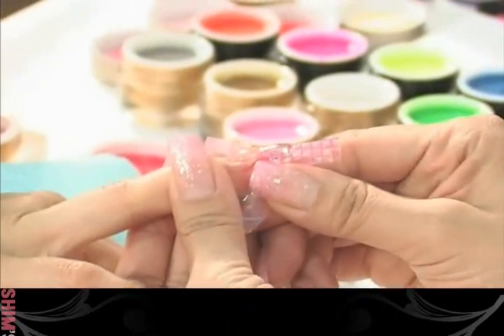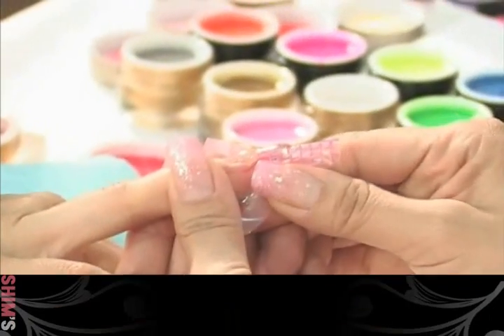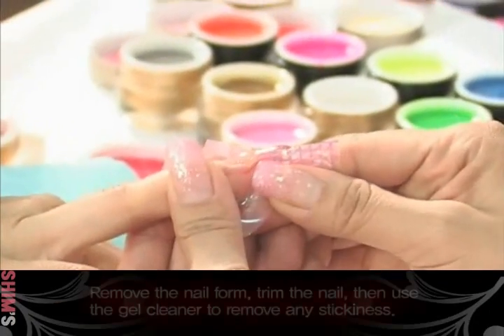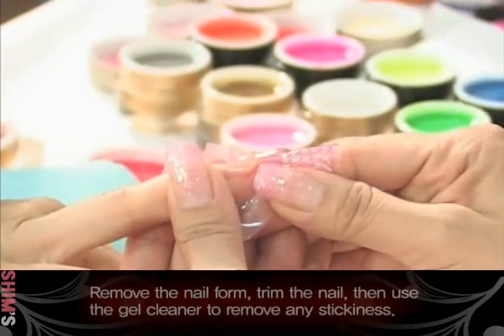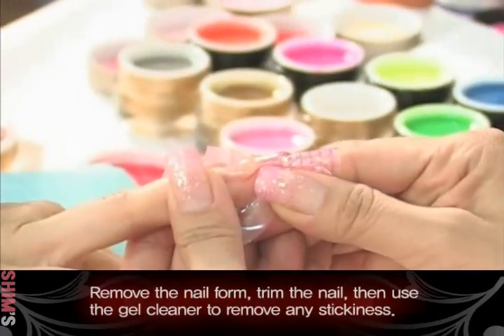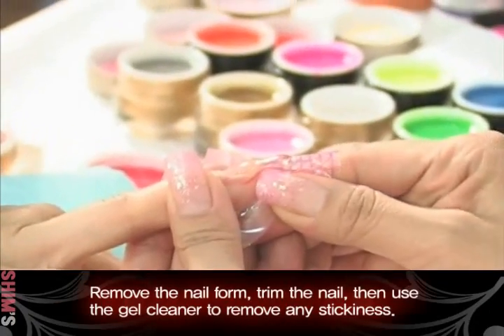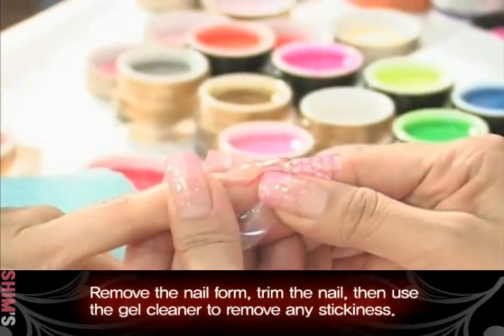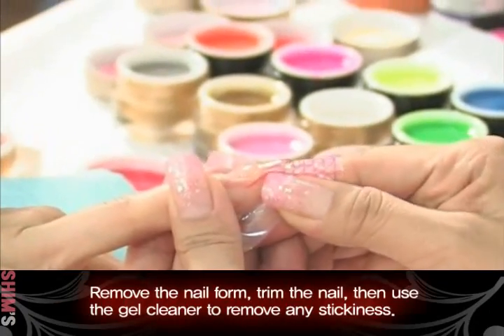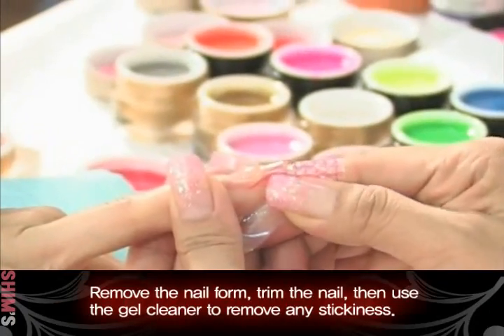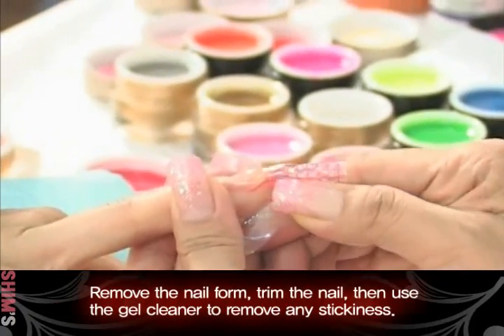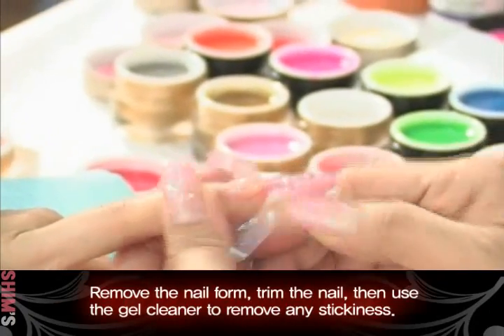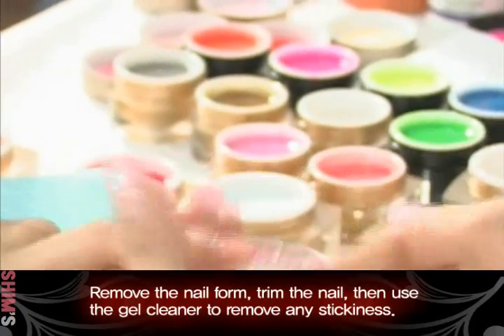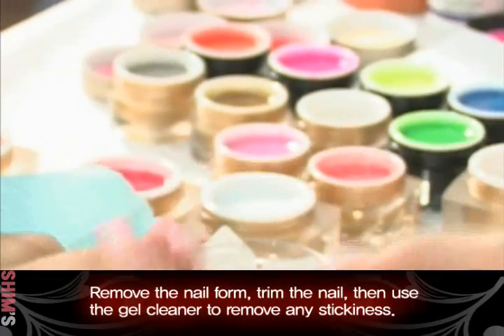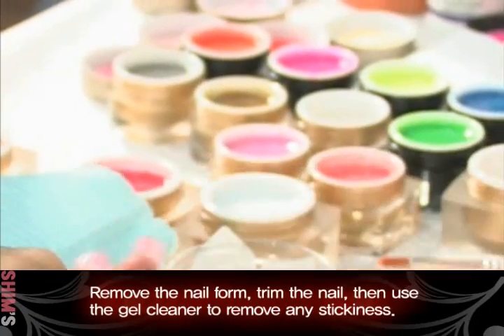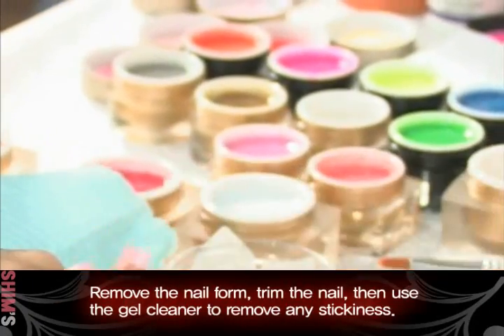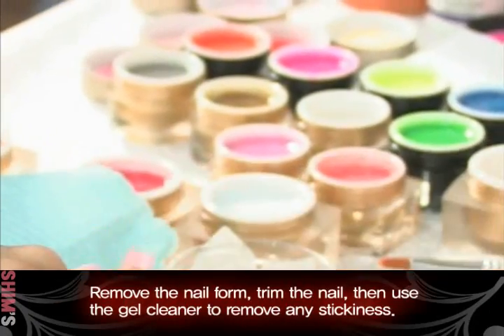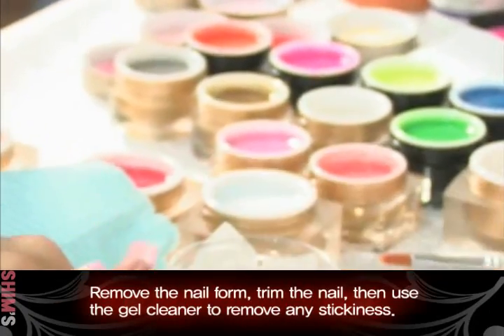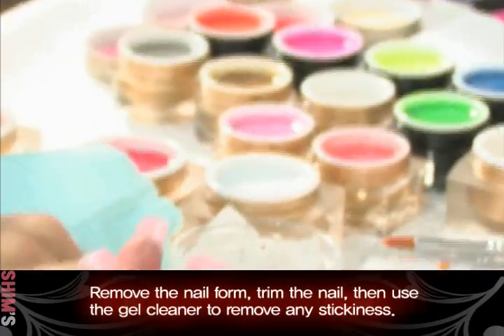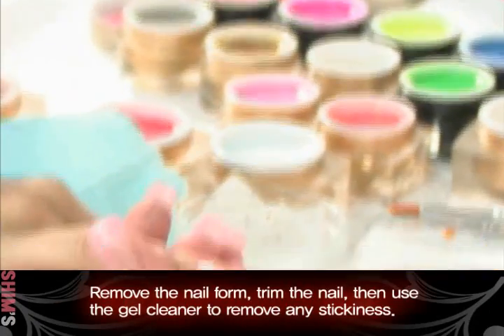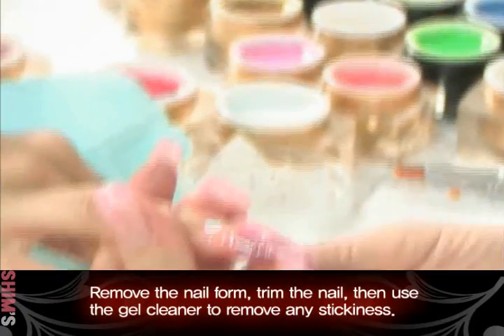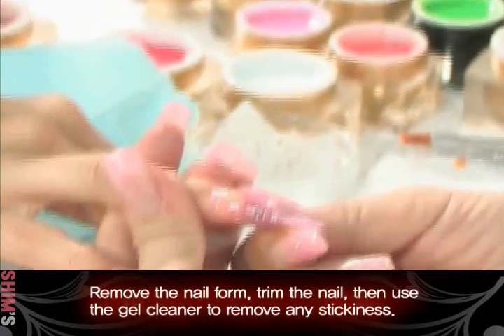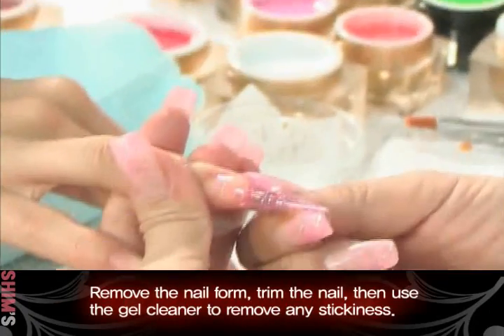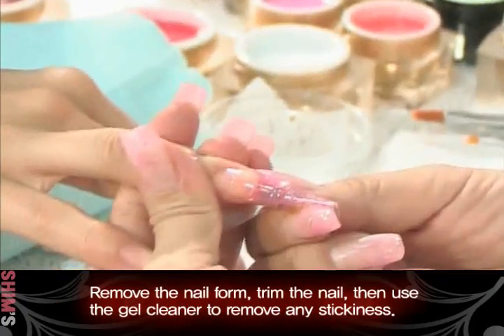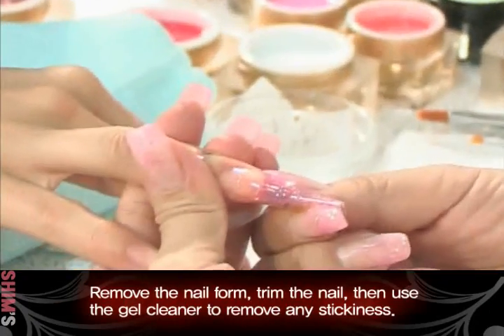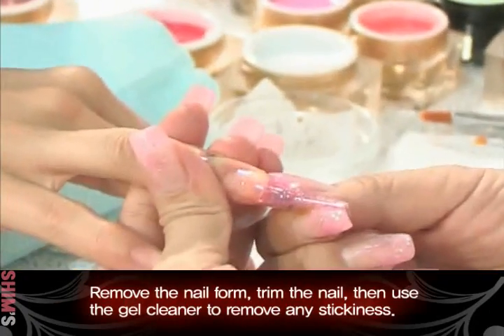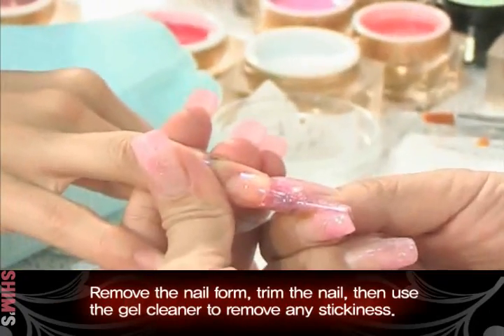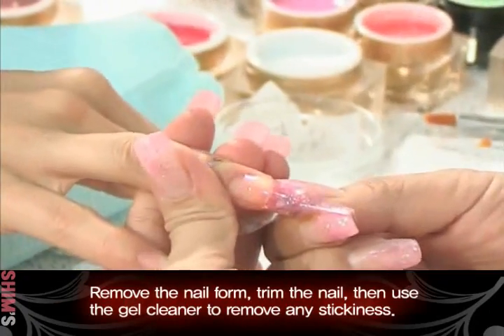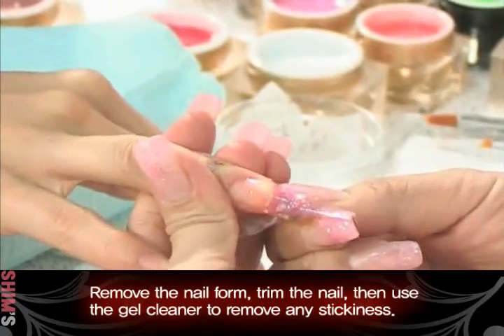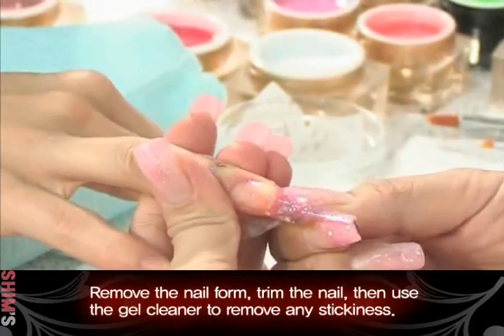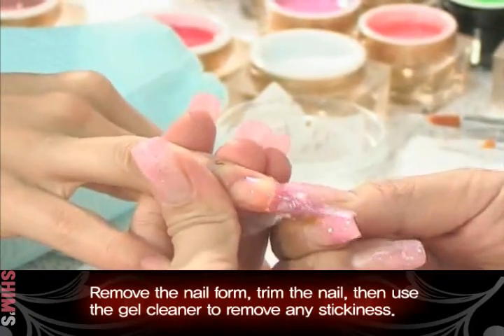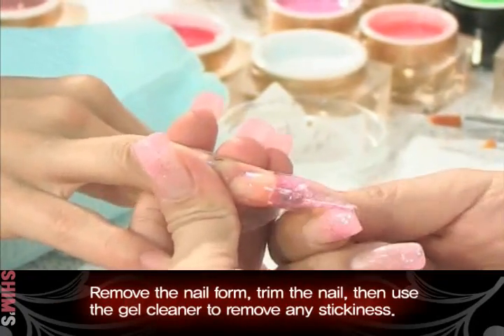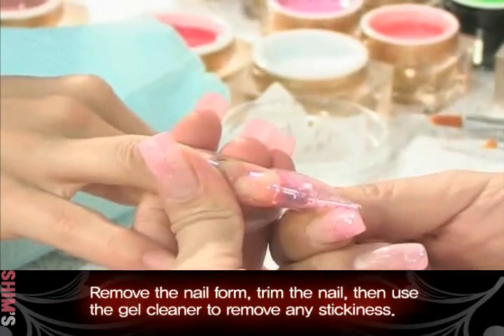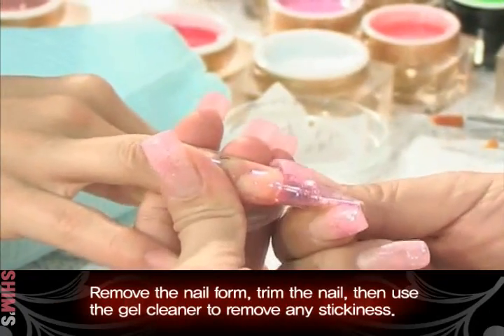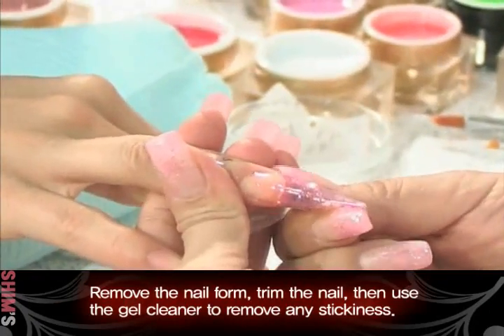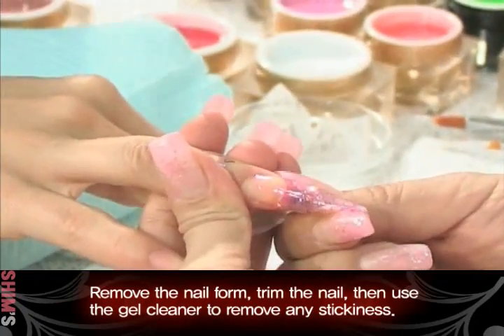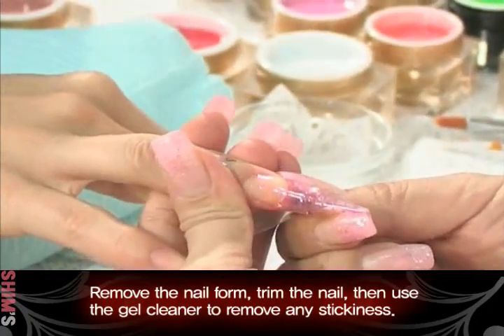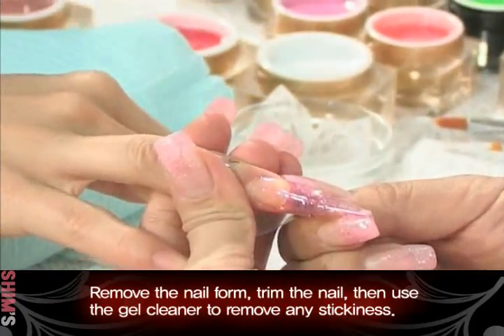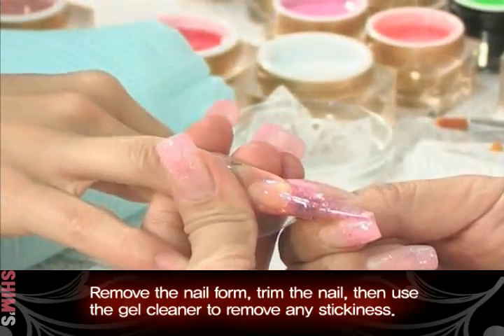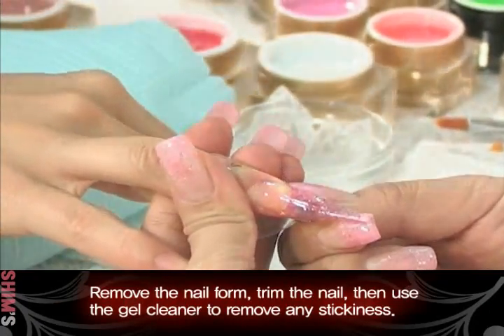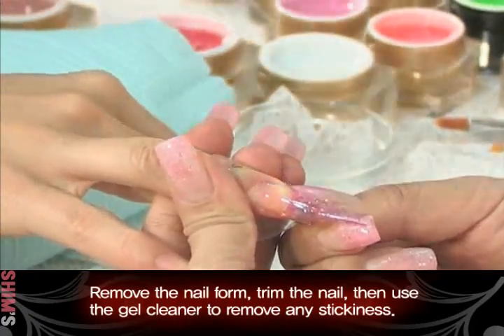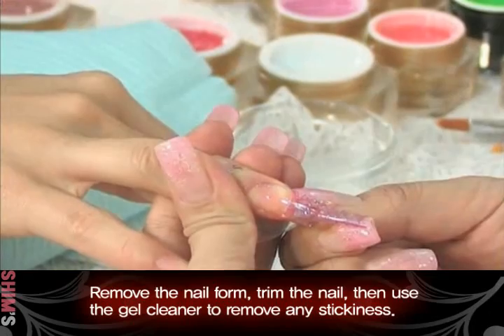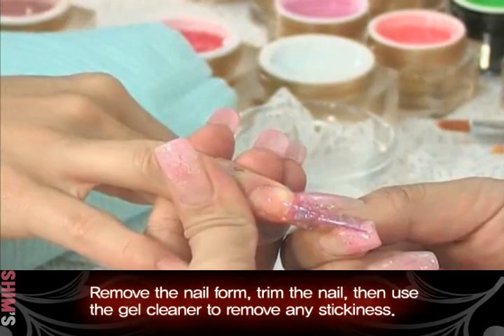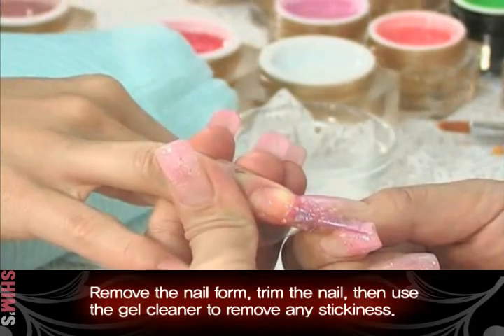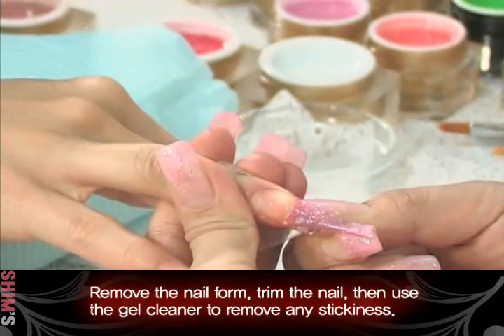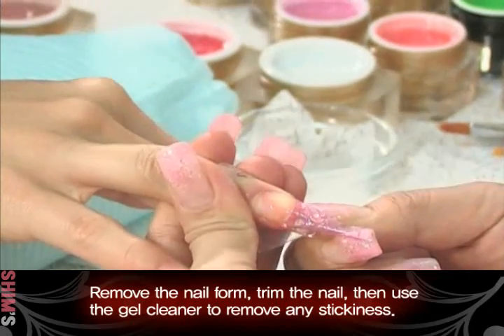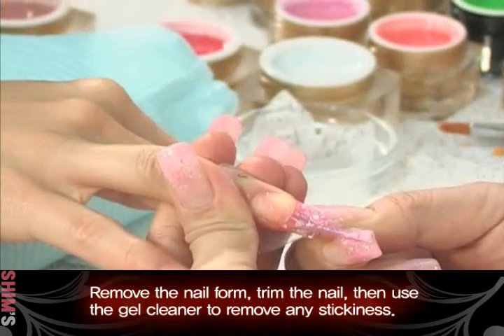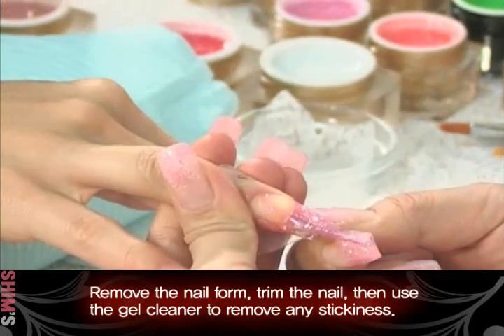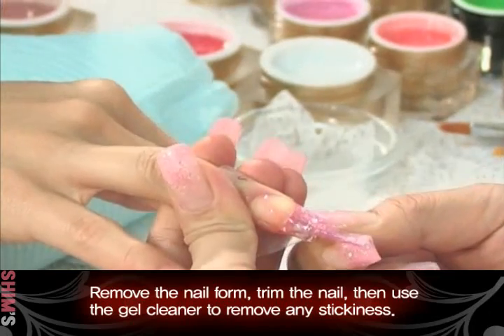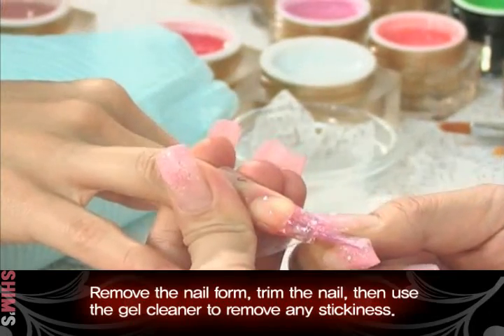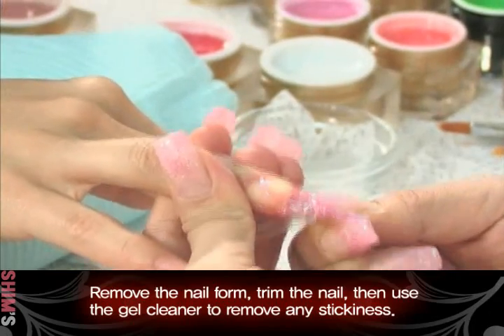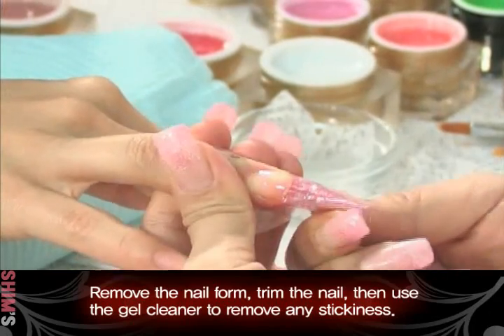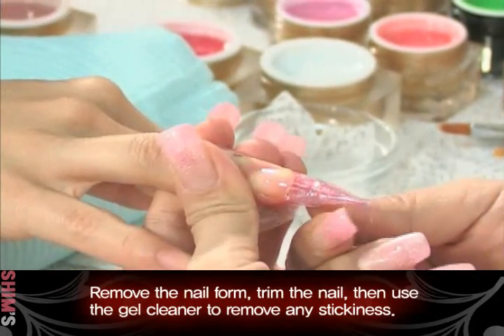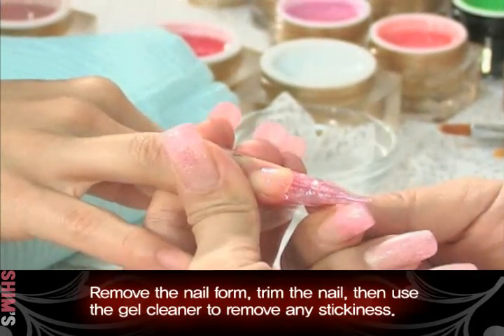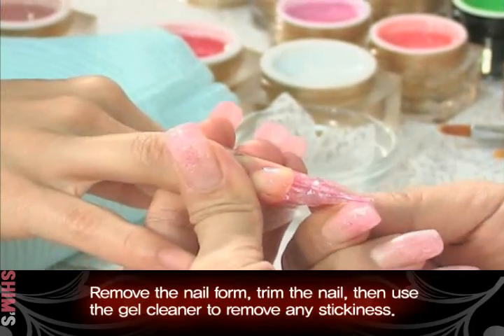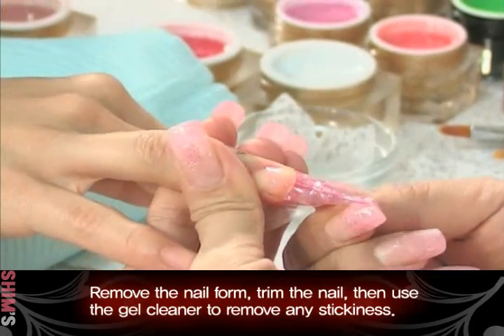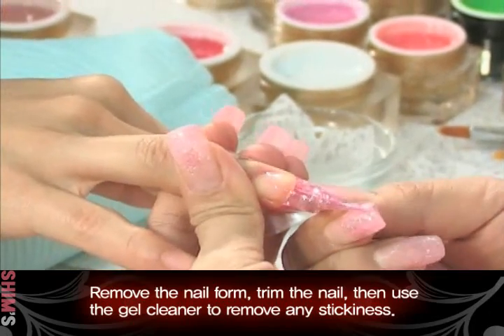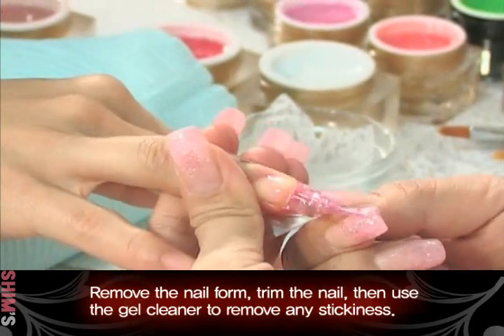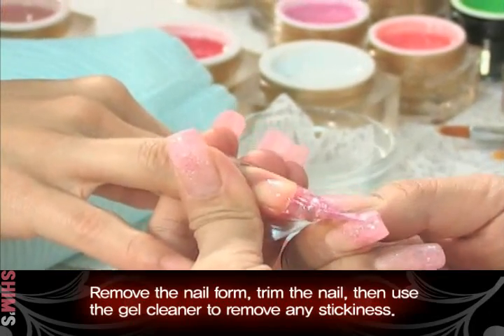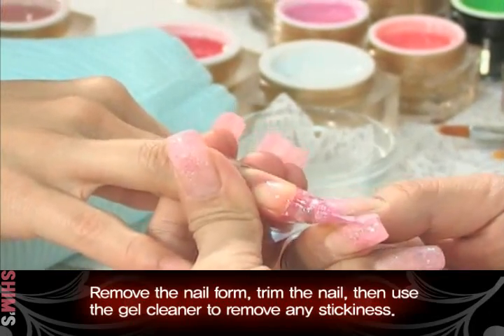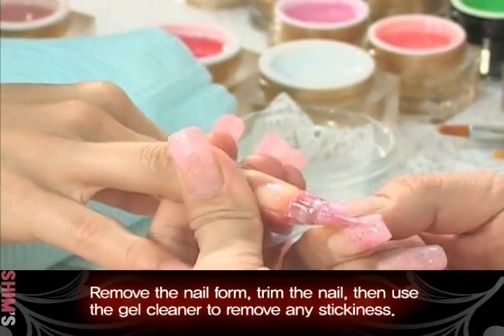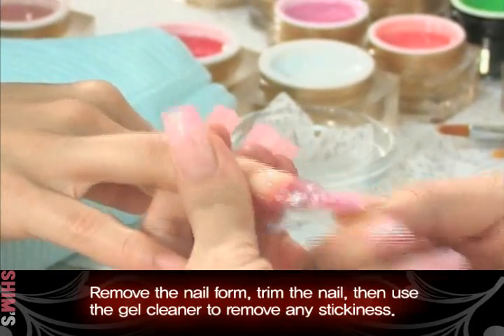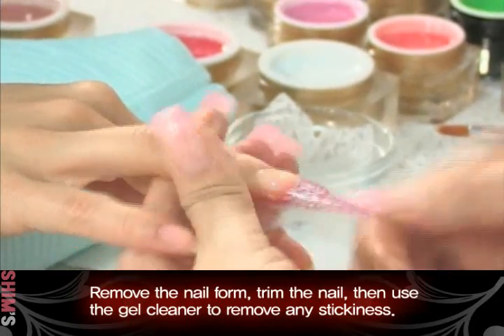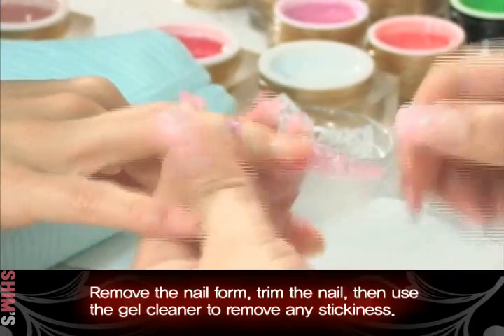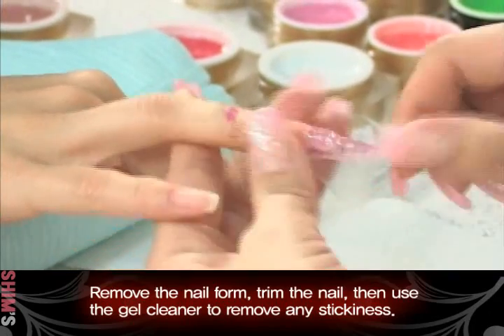Remove the nail form, trim the nail, then use the gel cleaner cloth to remove any stickiness.